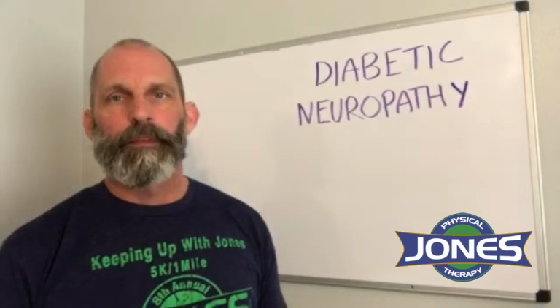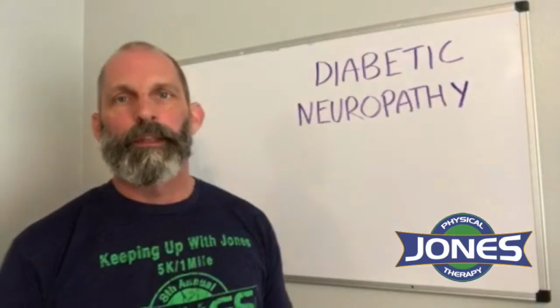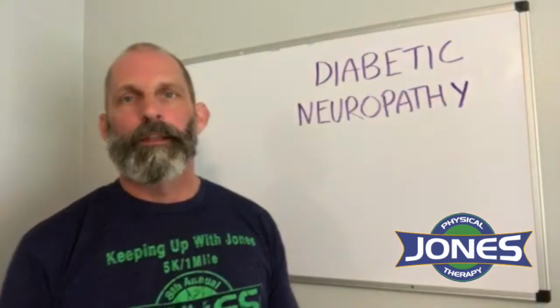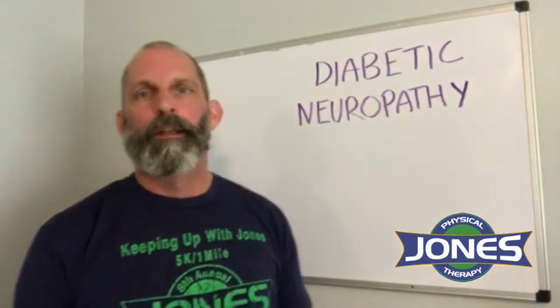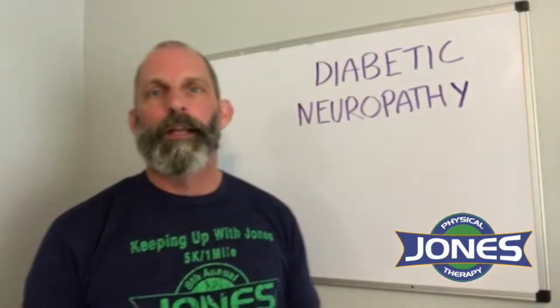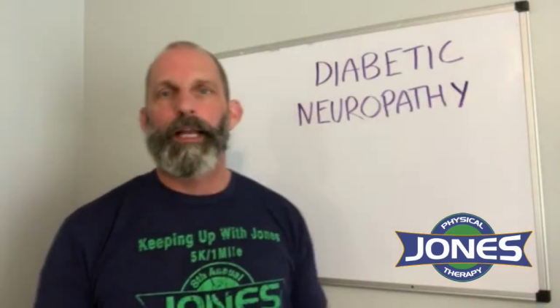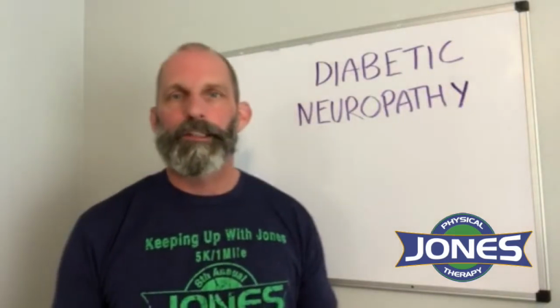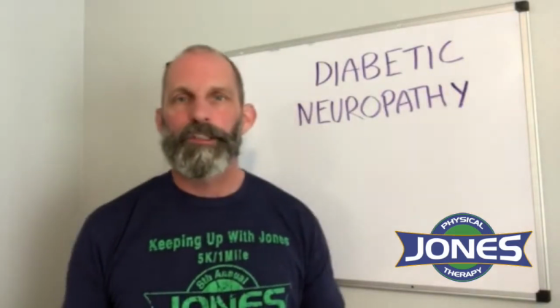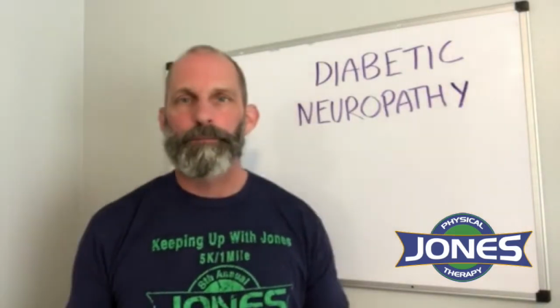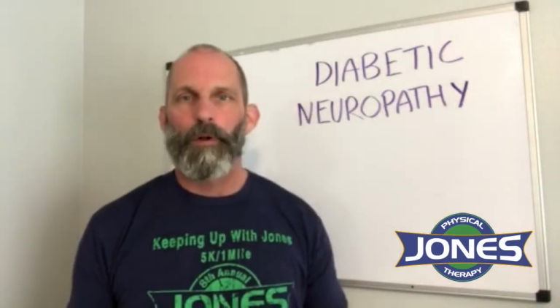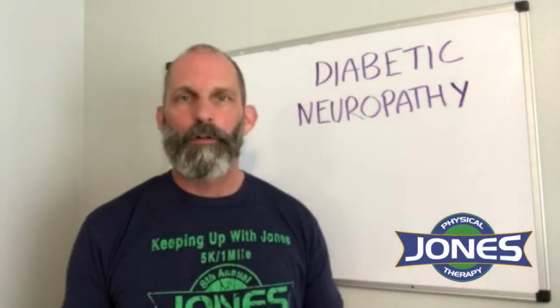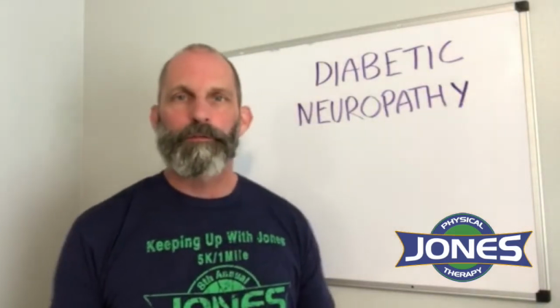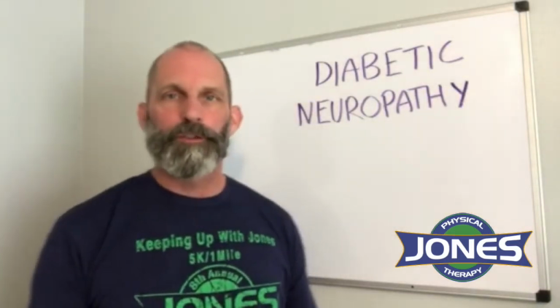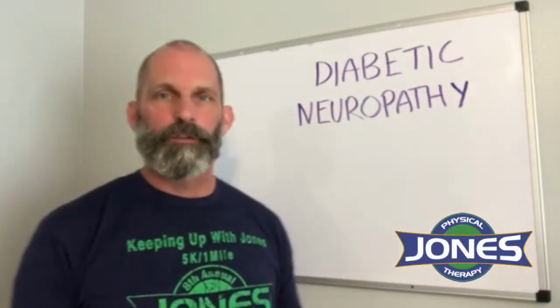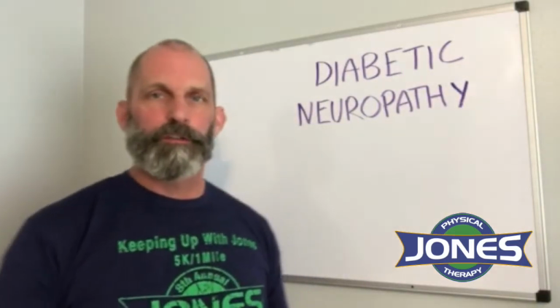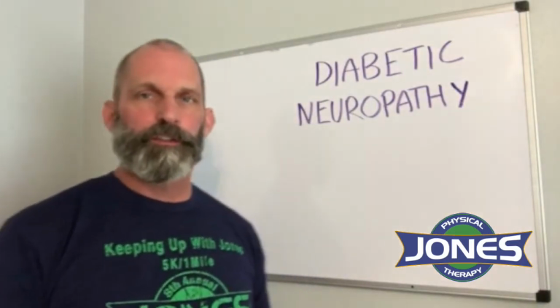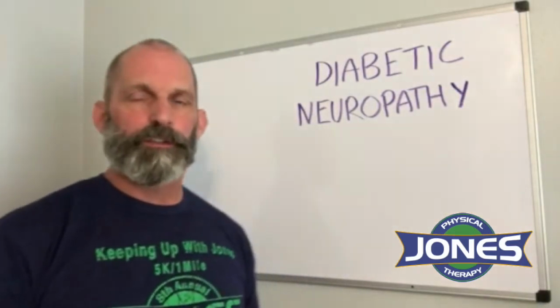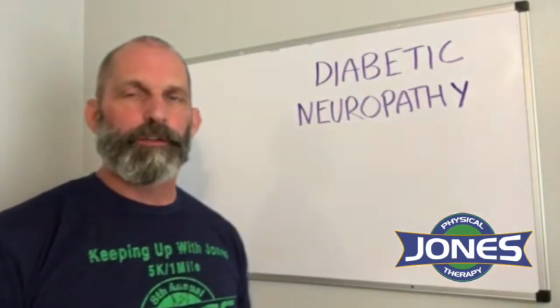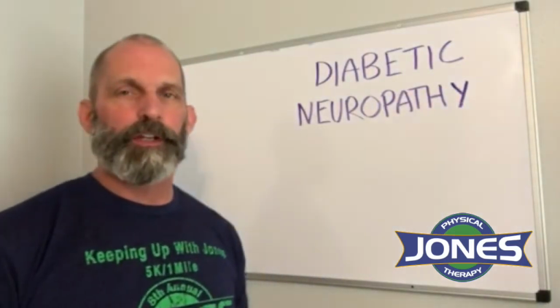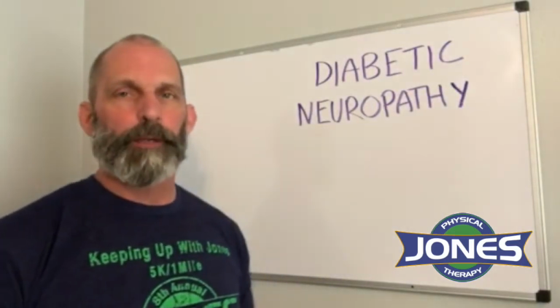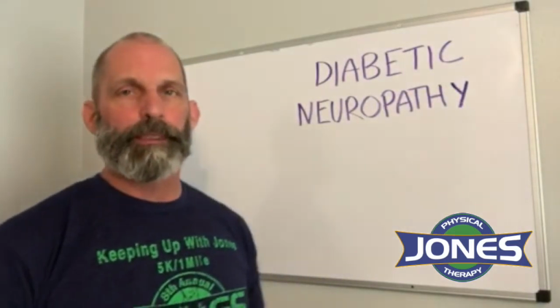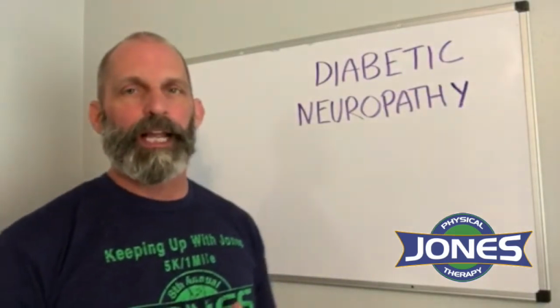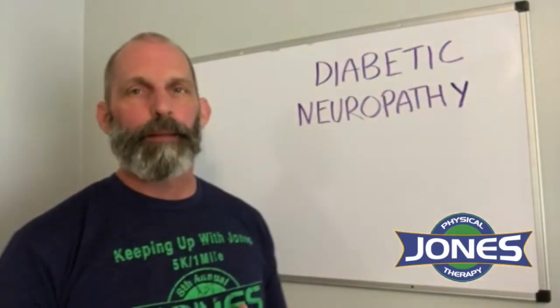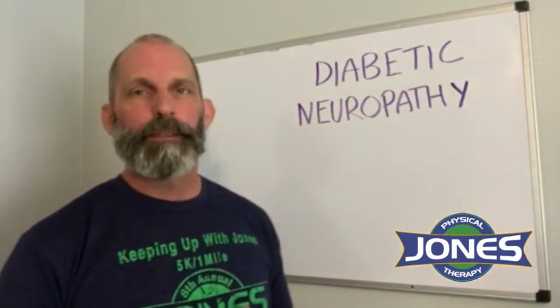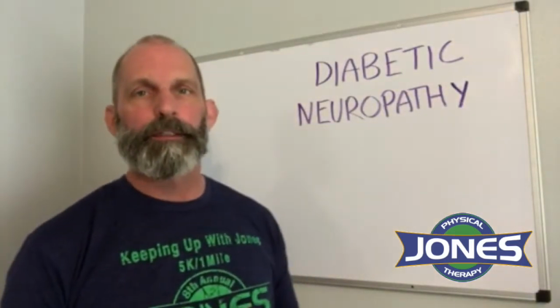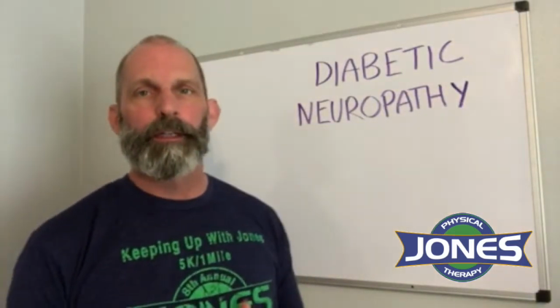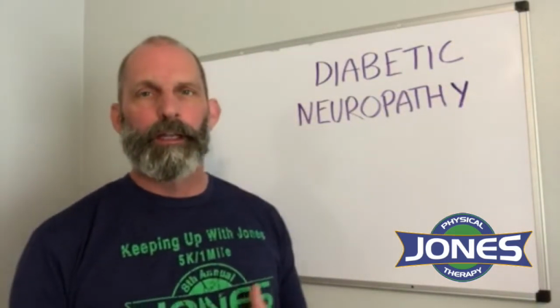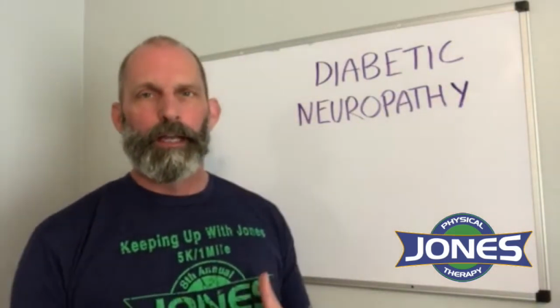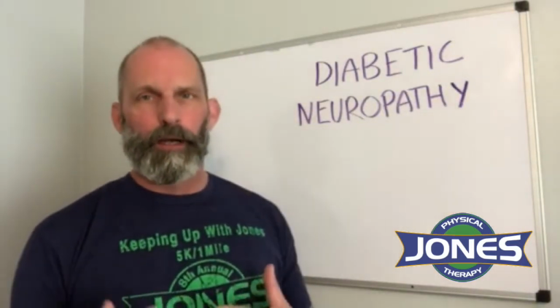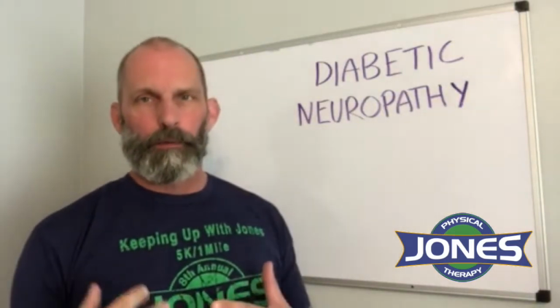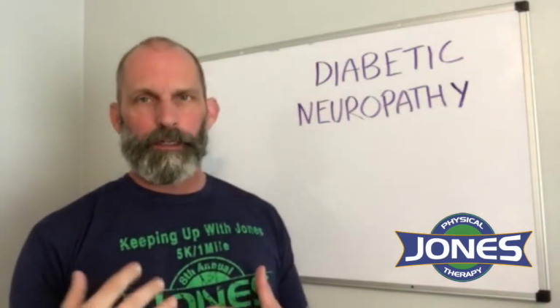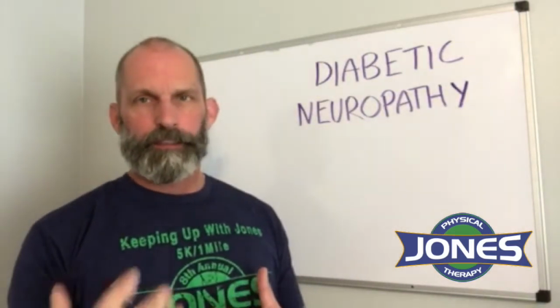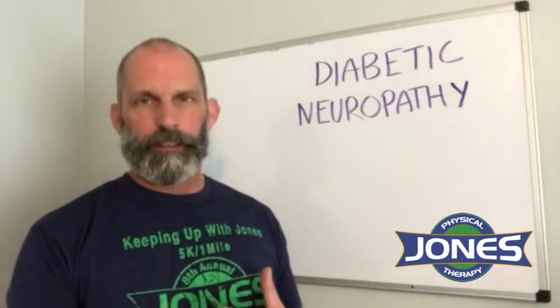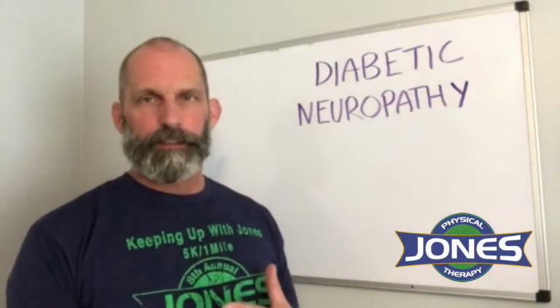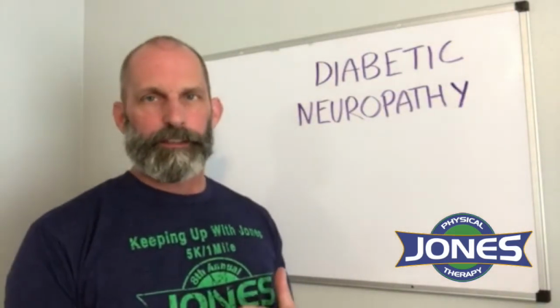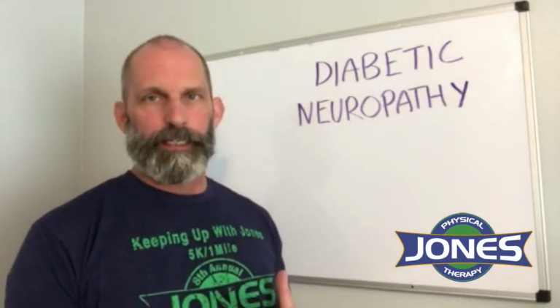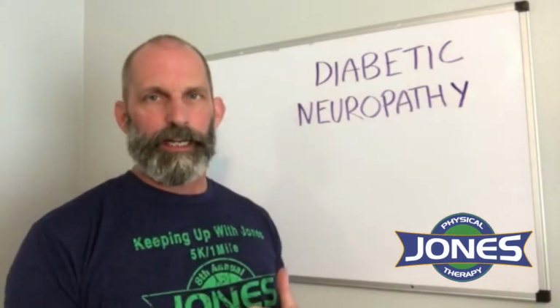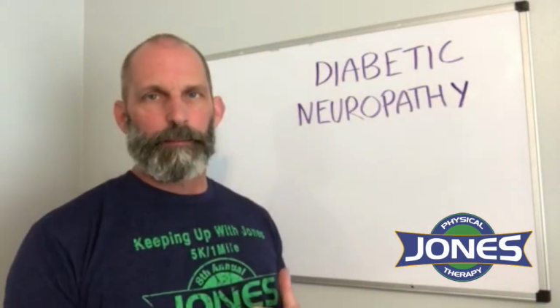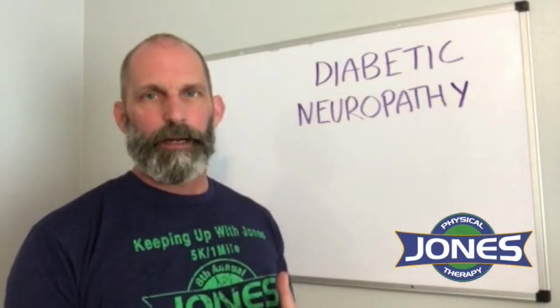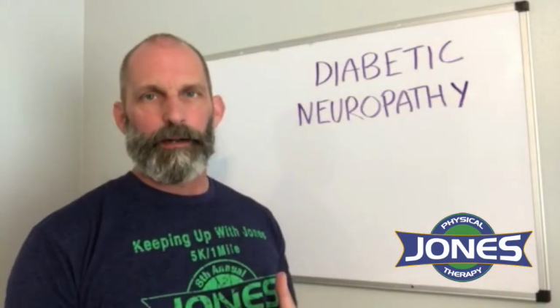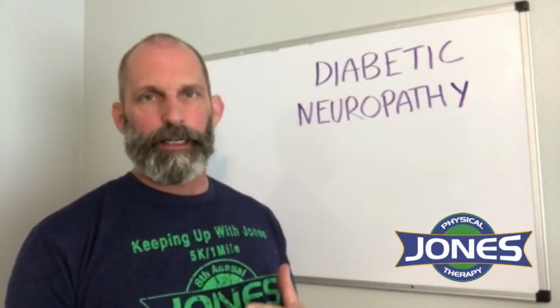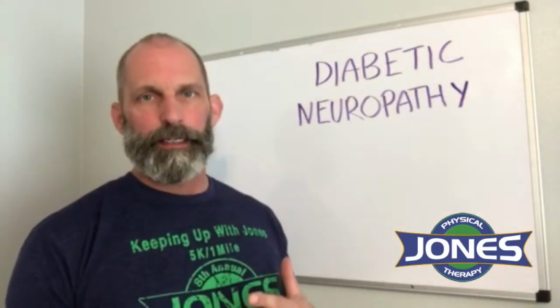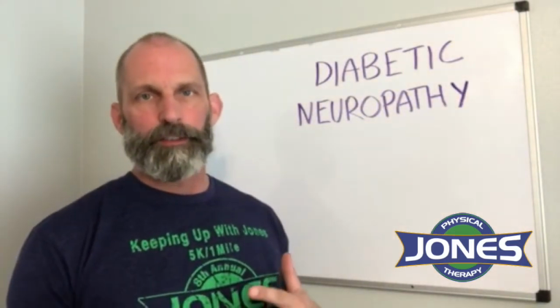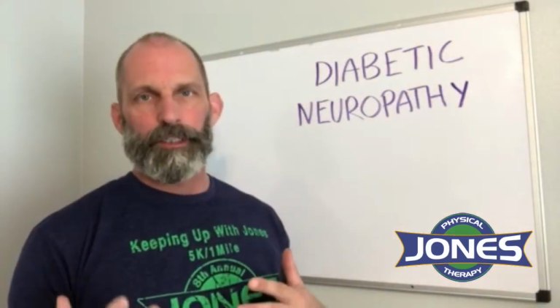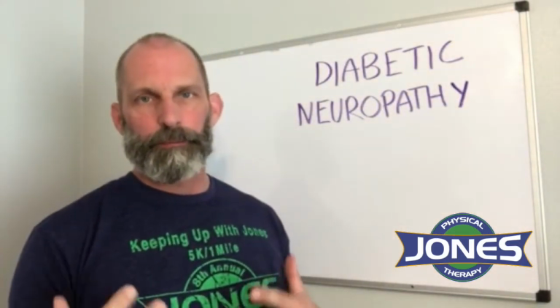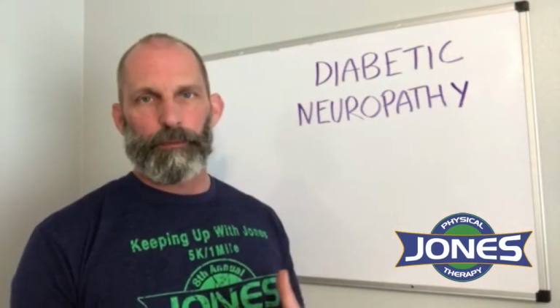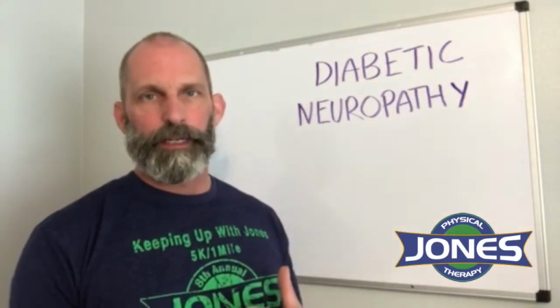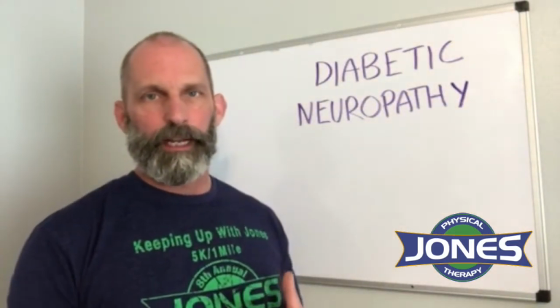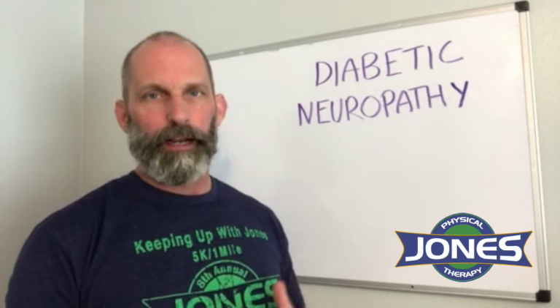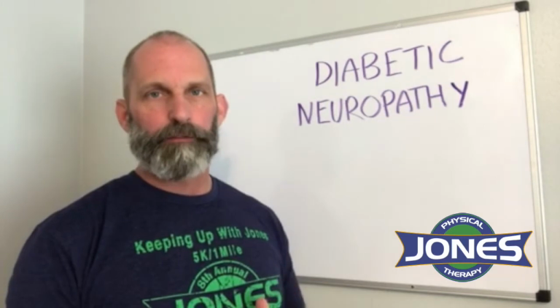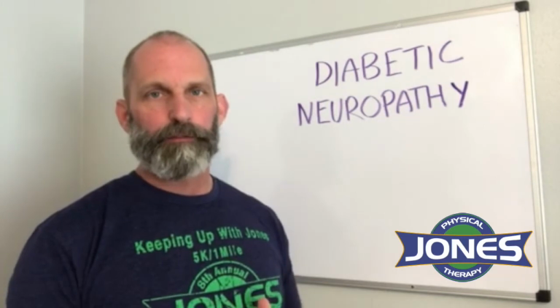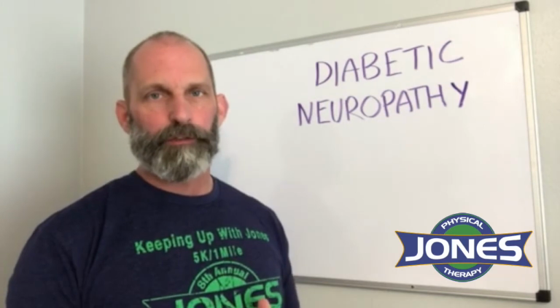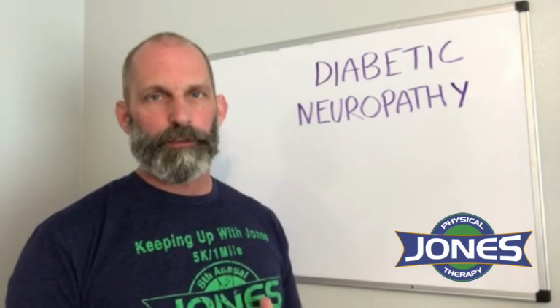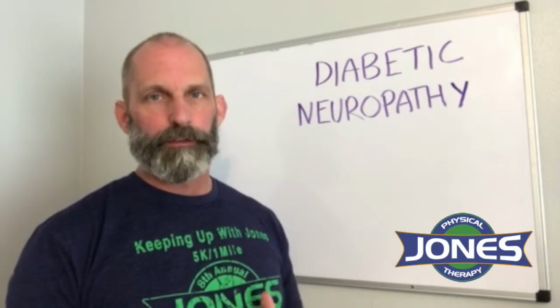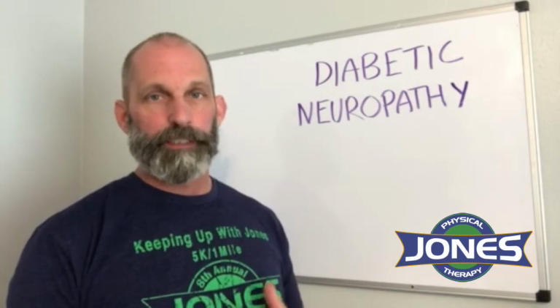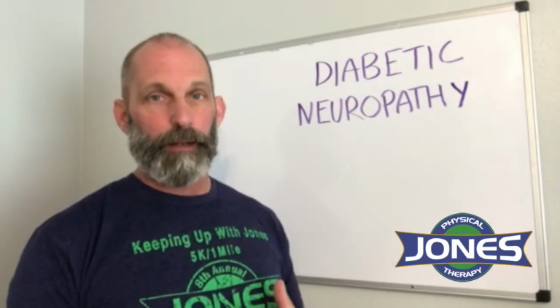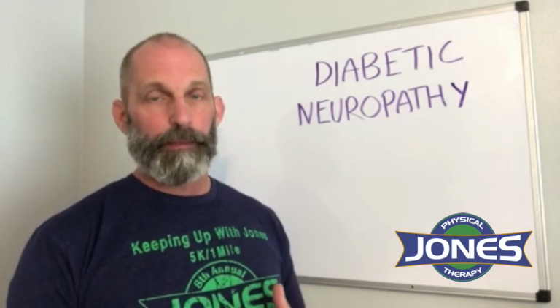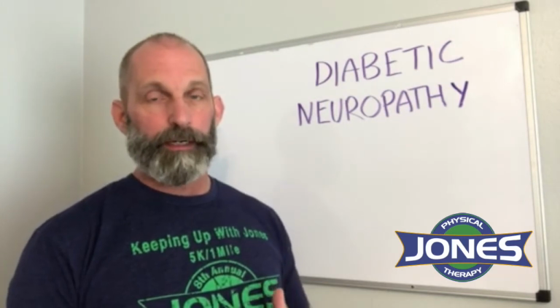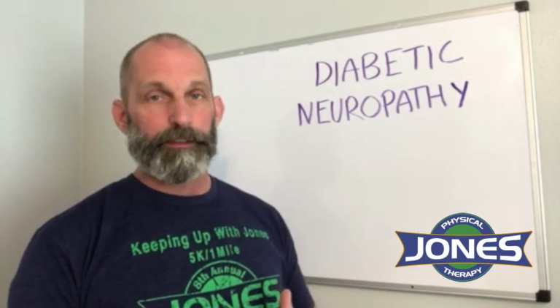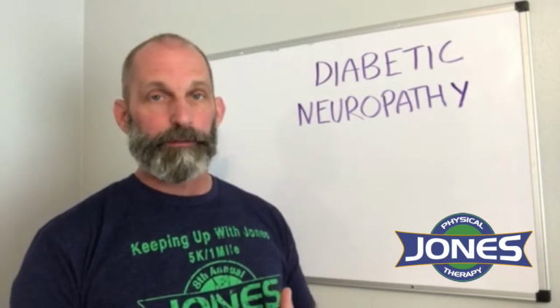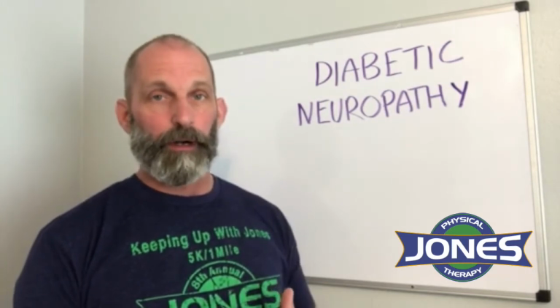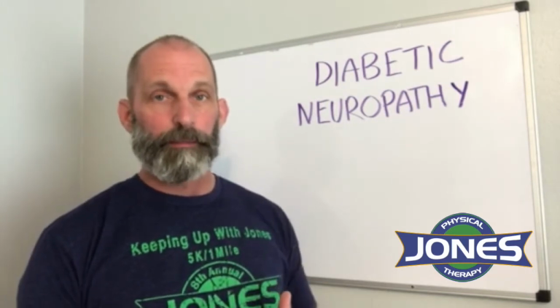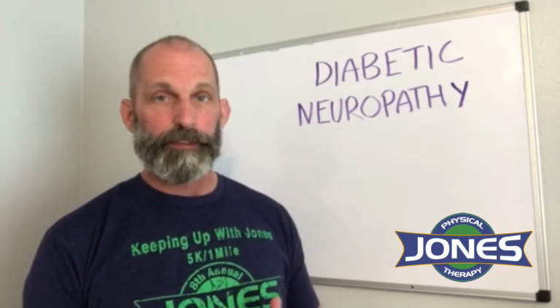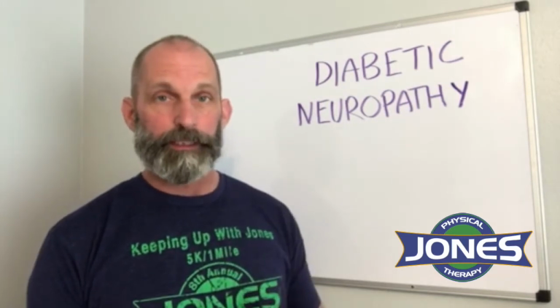Hey, this is Paul from Jones Physical Therapy Hammond. I want to tell you today about a treatment we have for diabetic neuropathy.